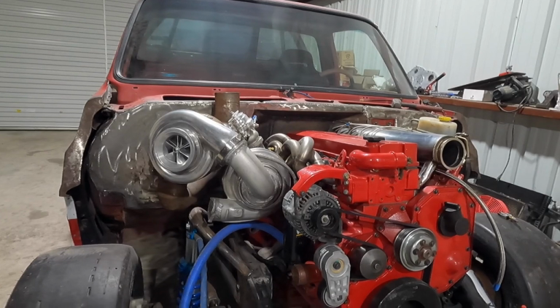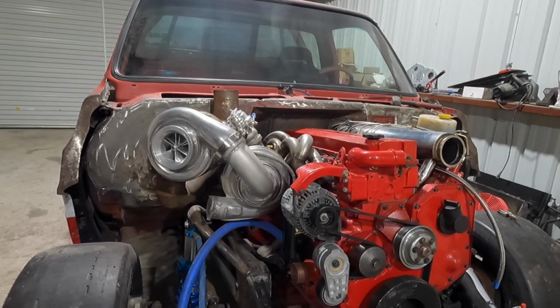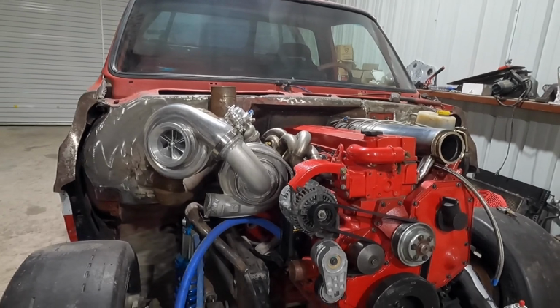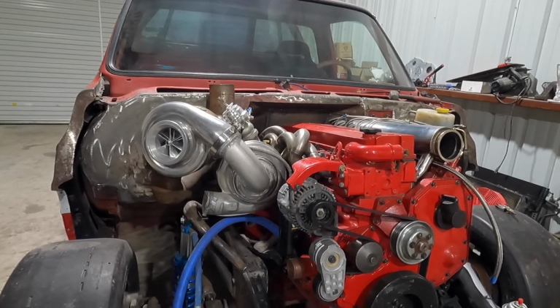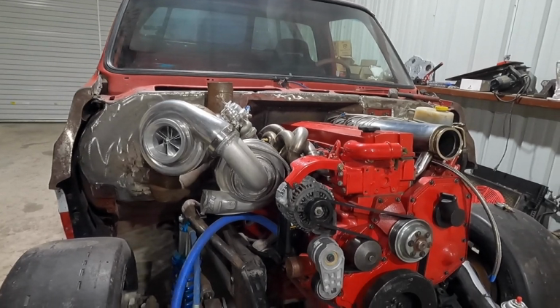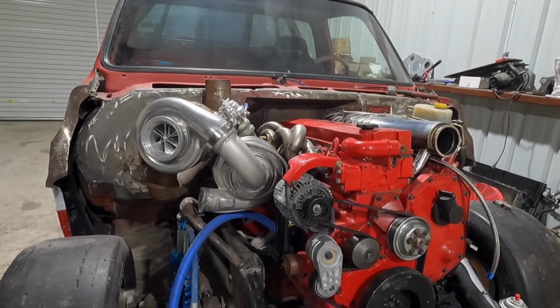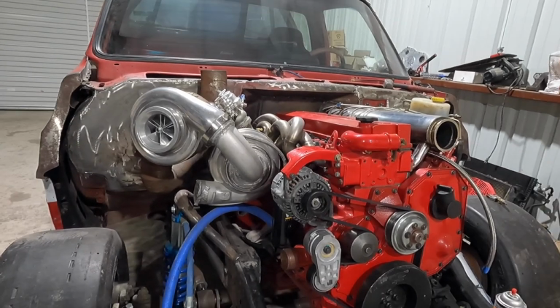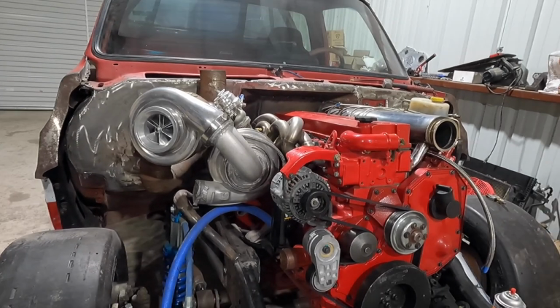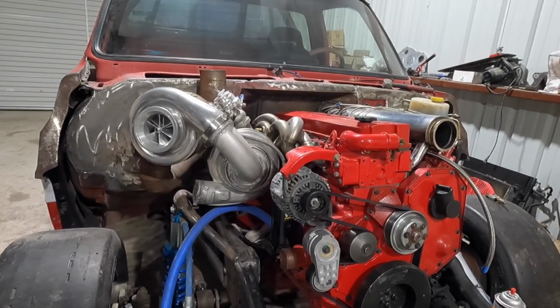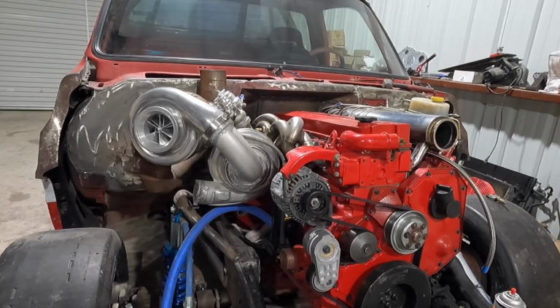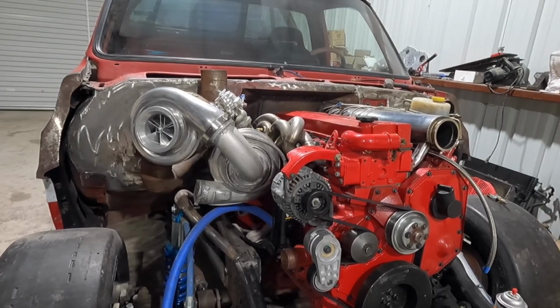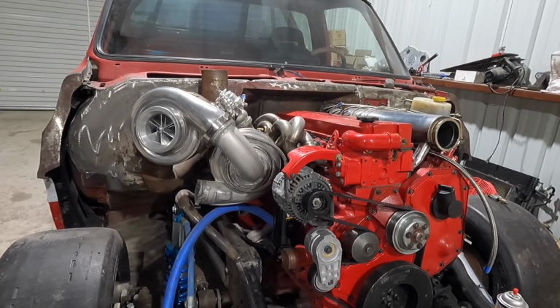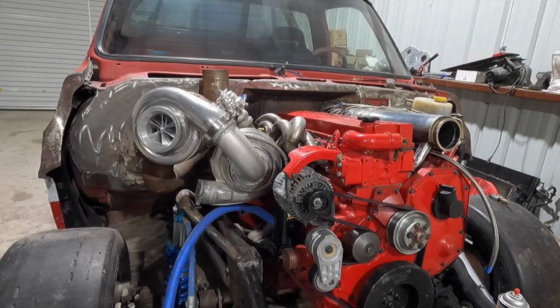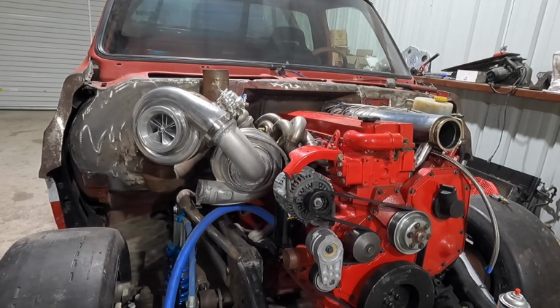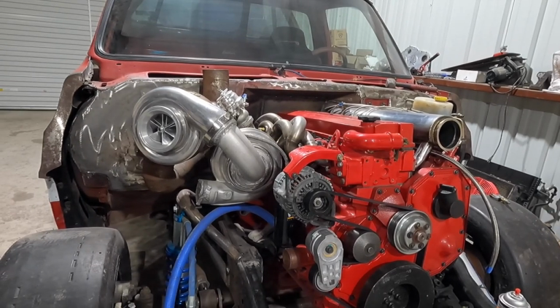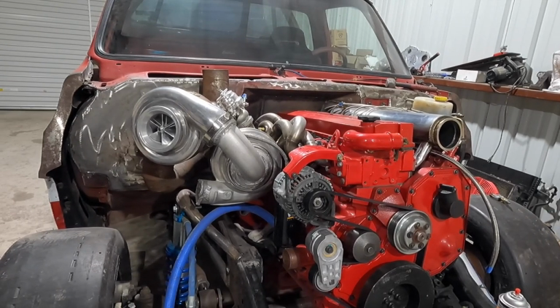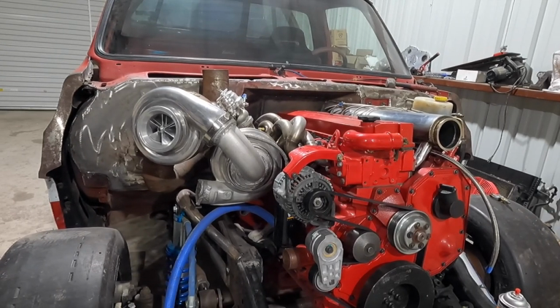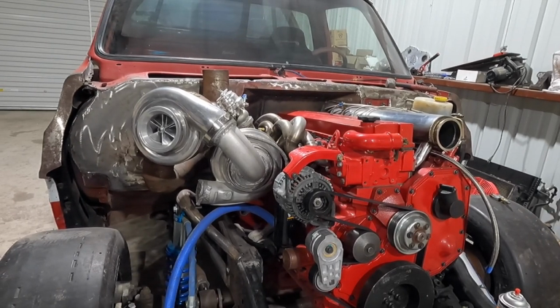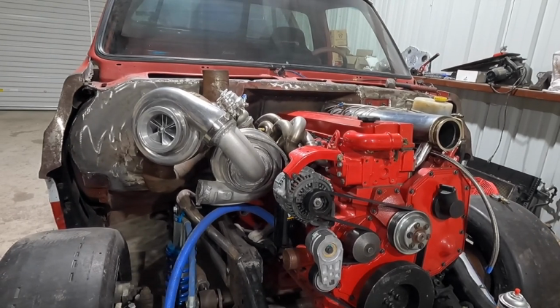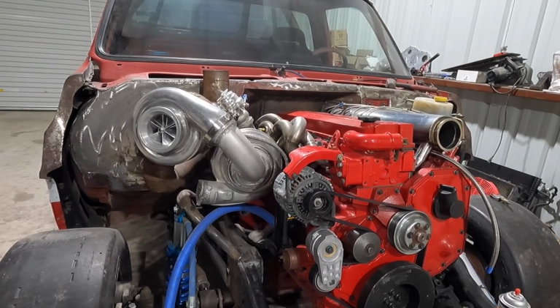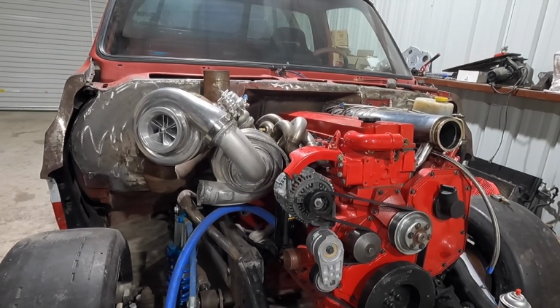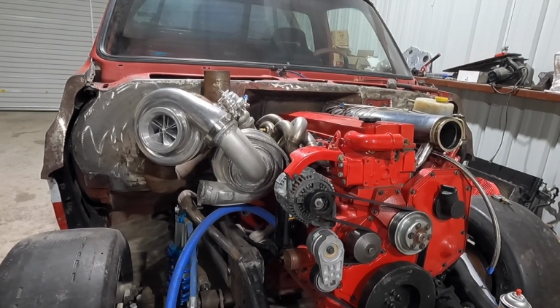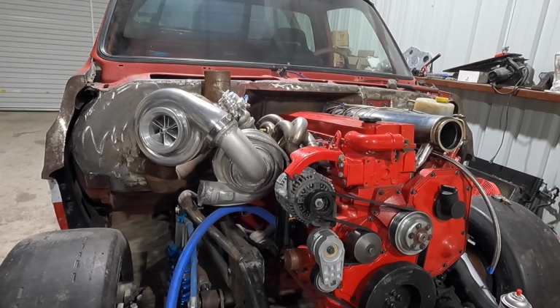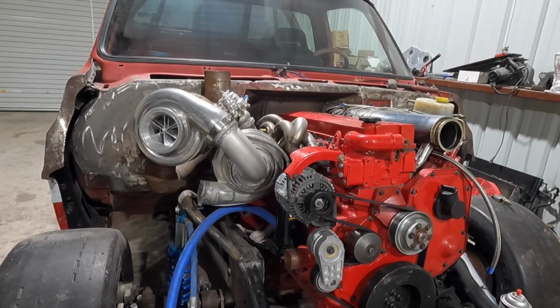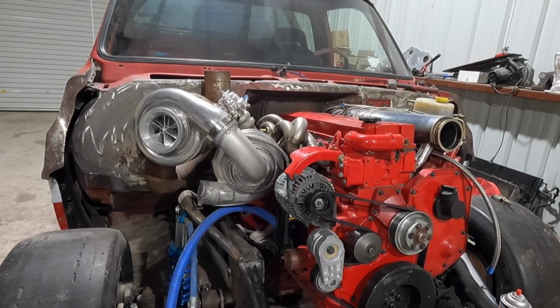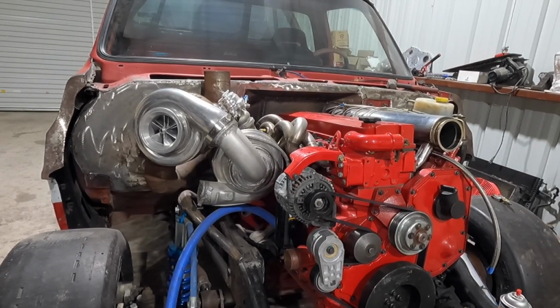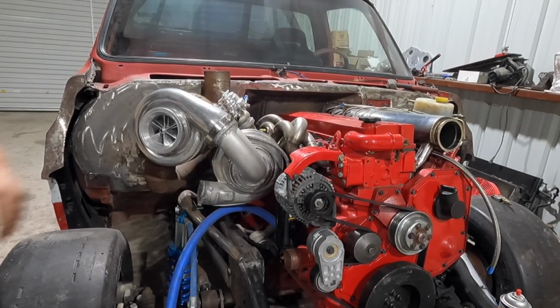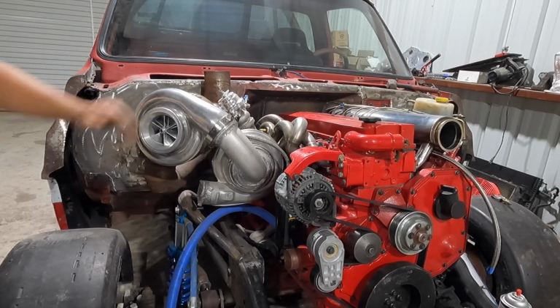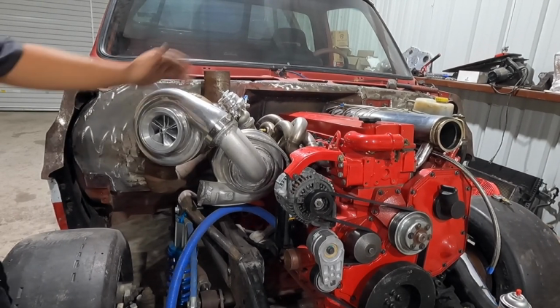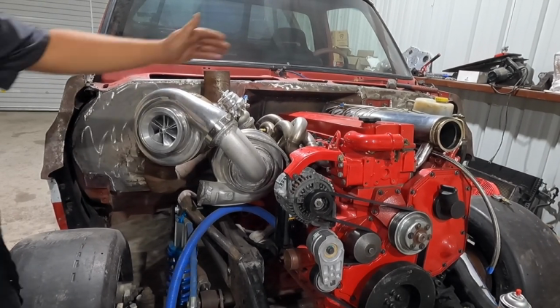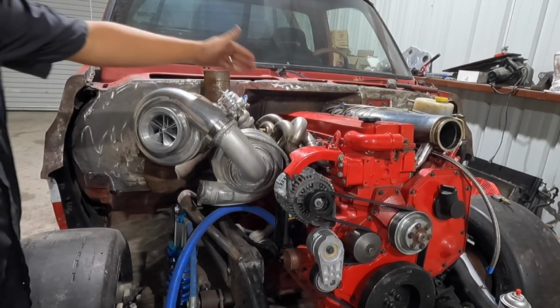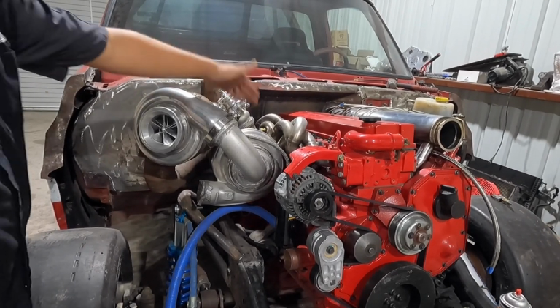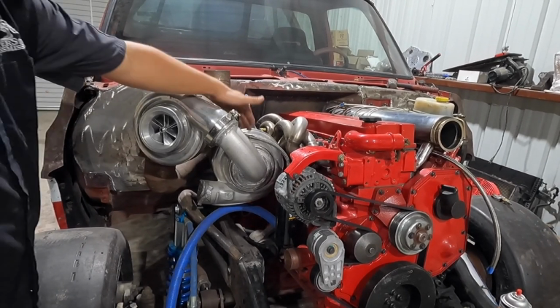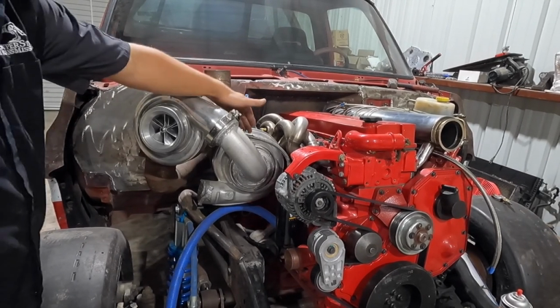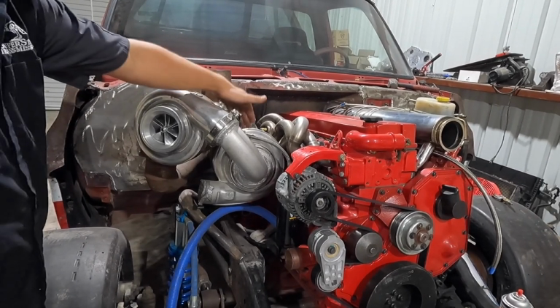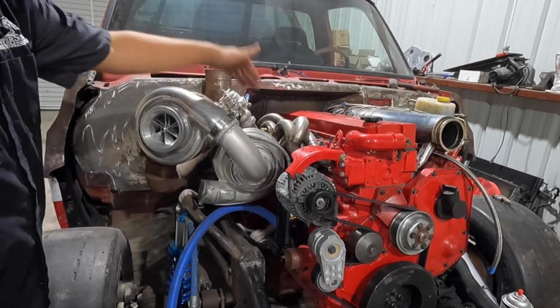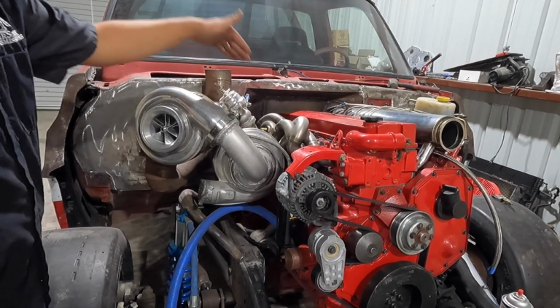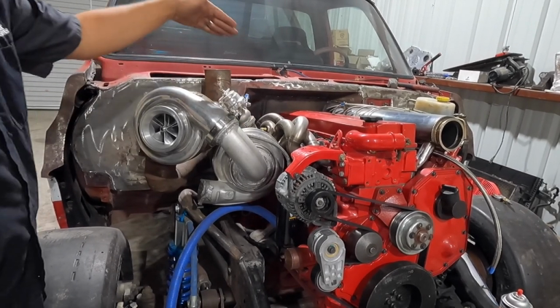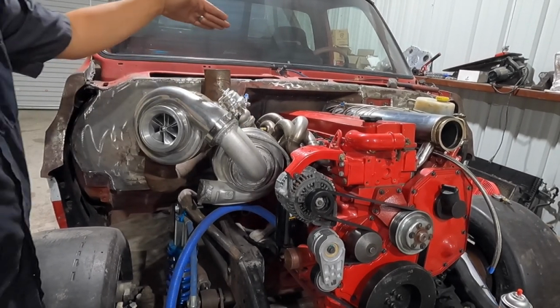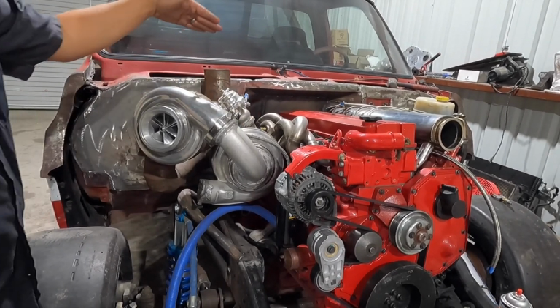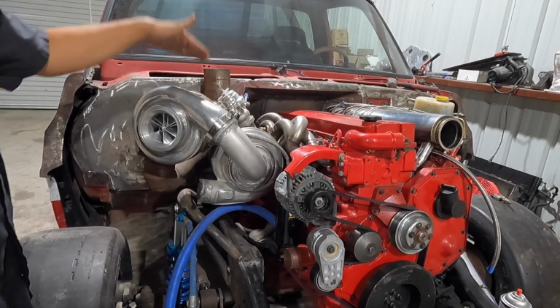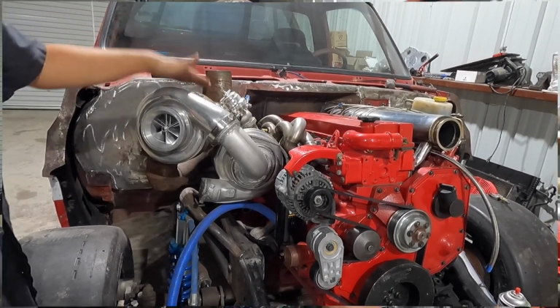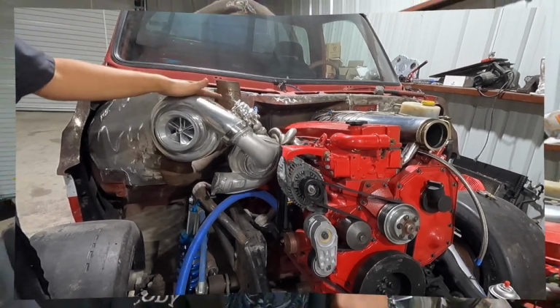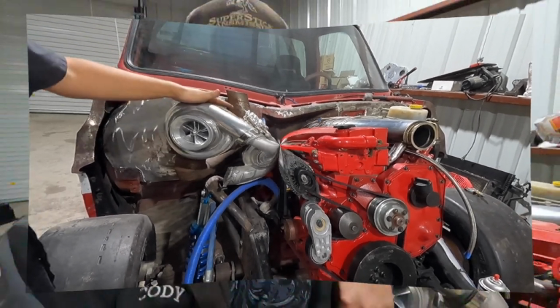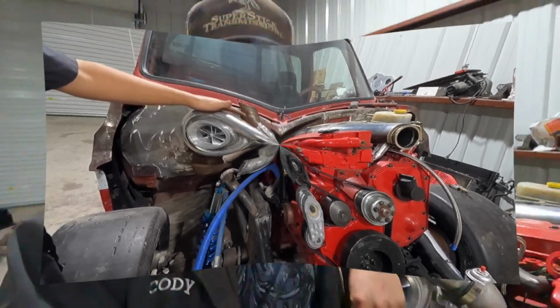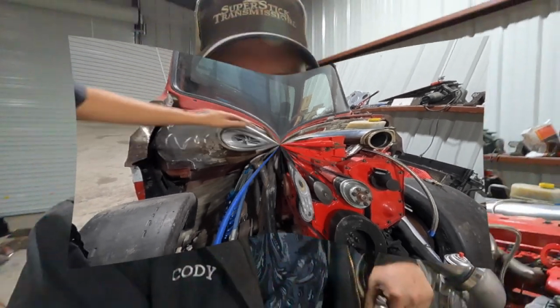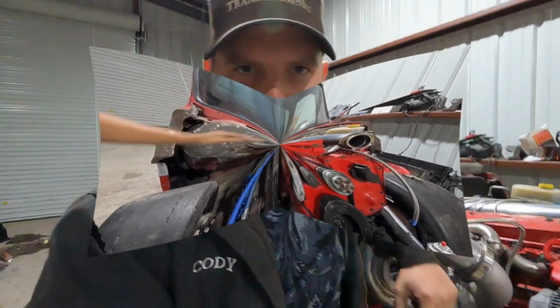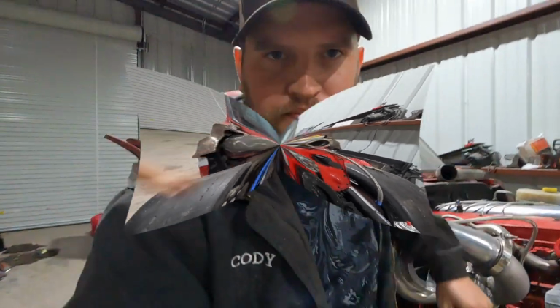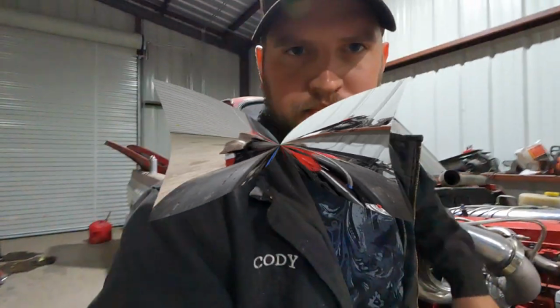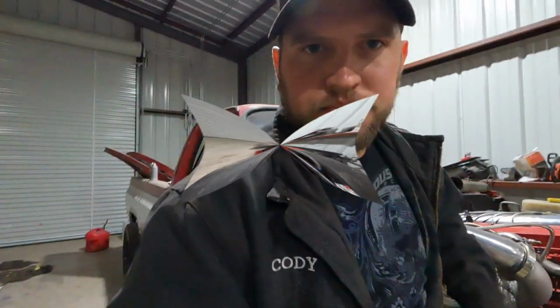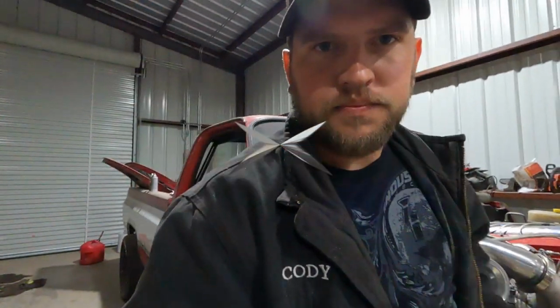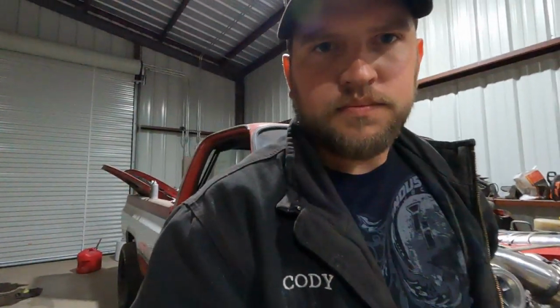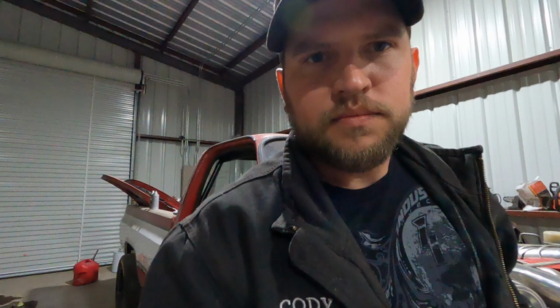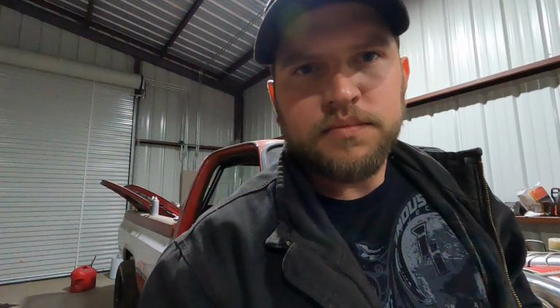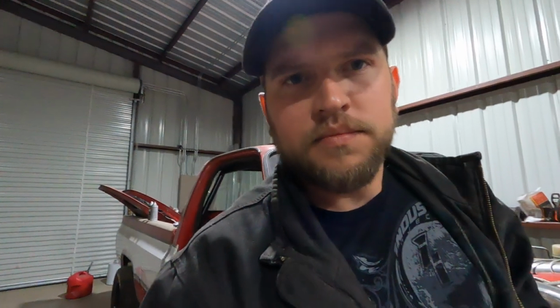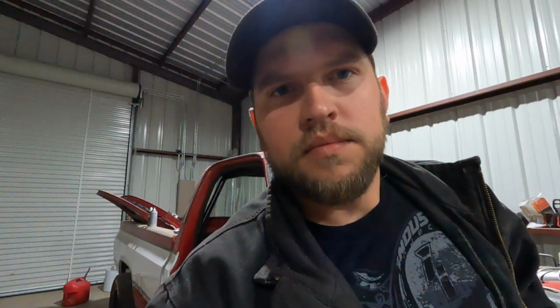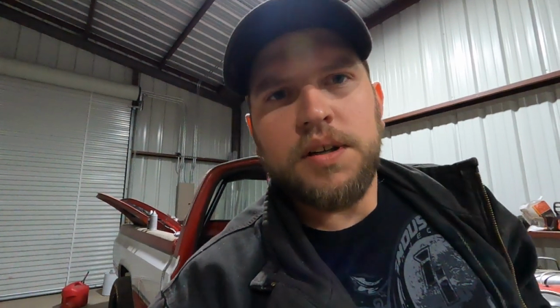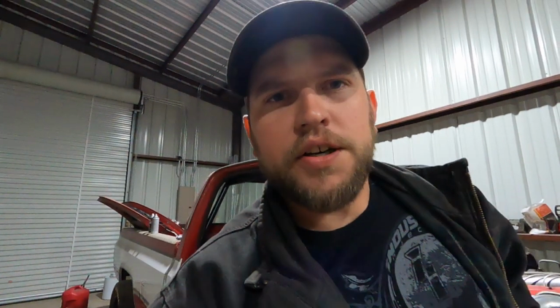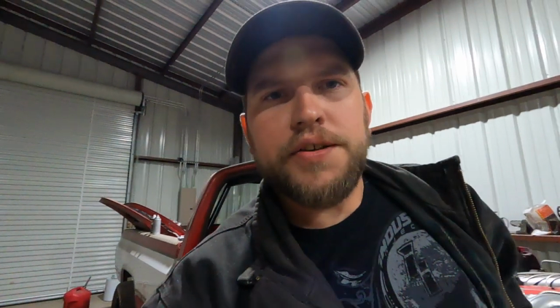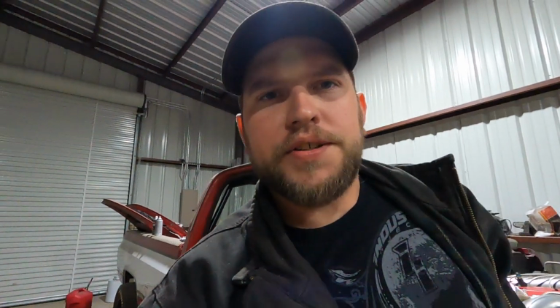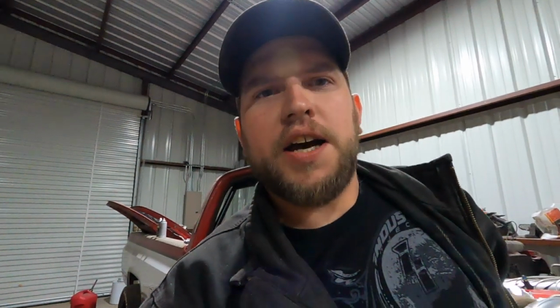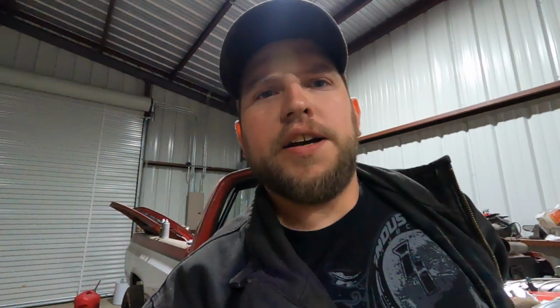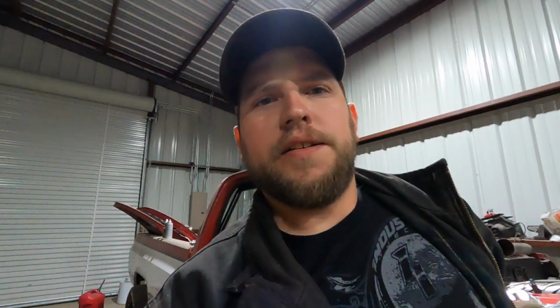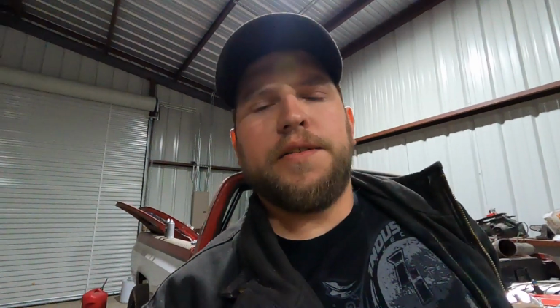This thing has never started yet — we're waiting on two oil feed lines, one for each turbo. If those were here right now I could fire it up.